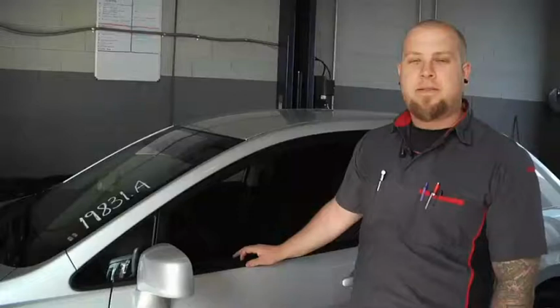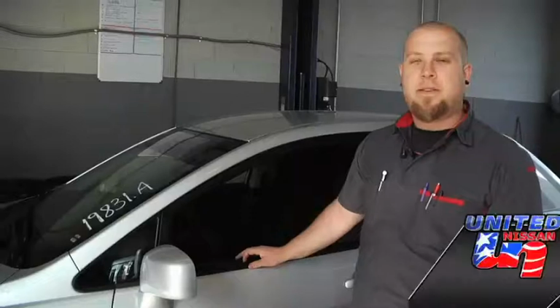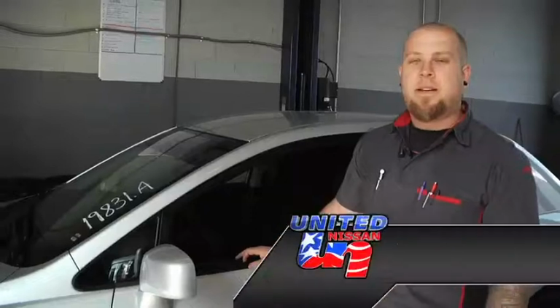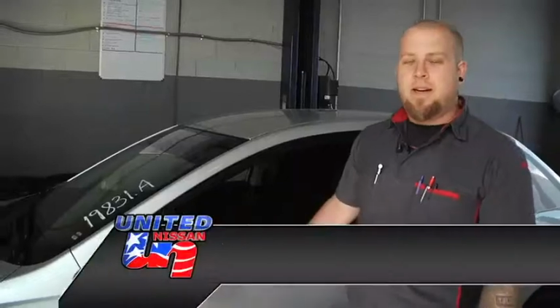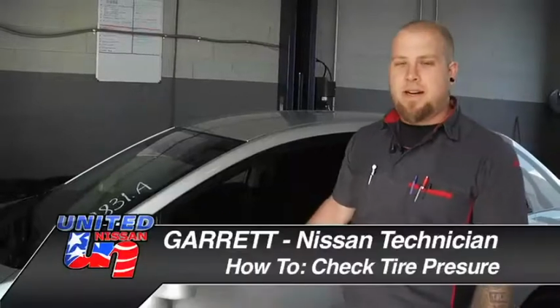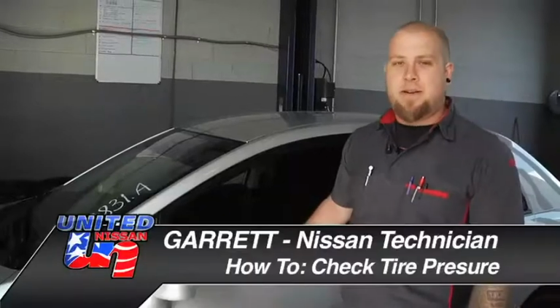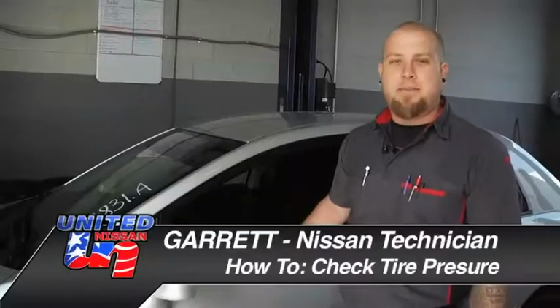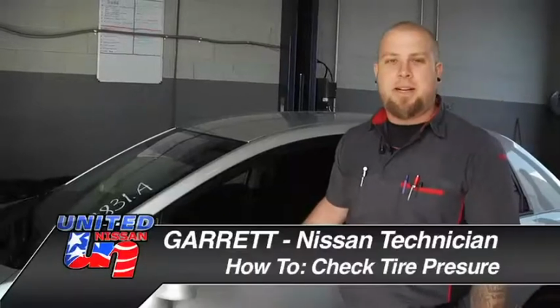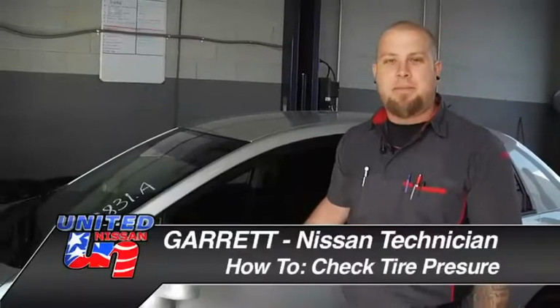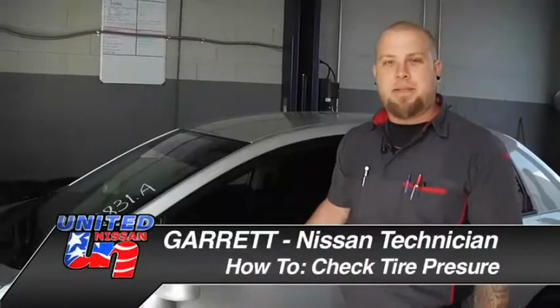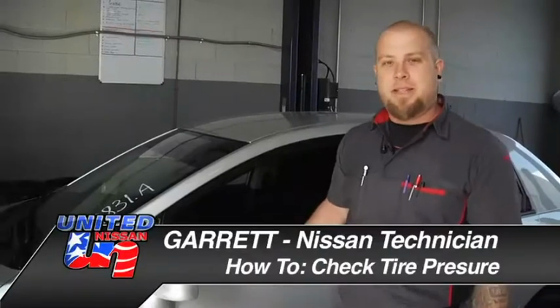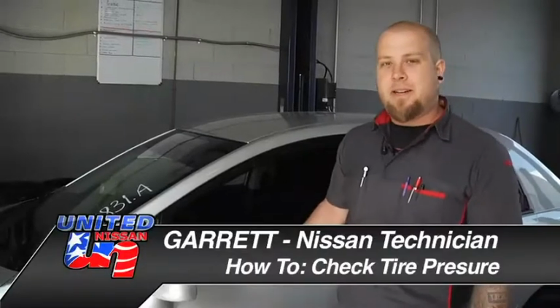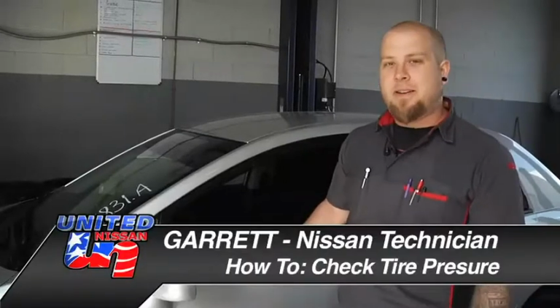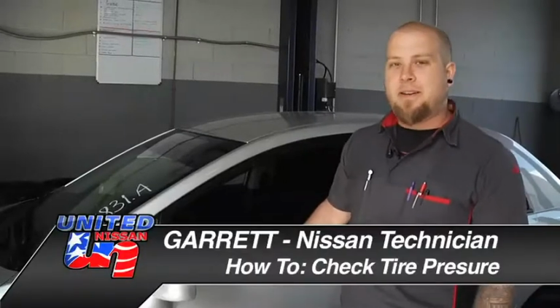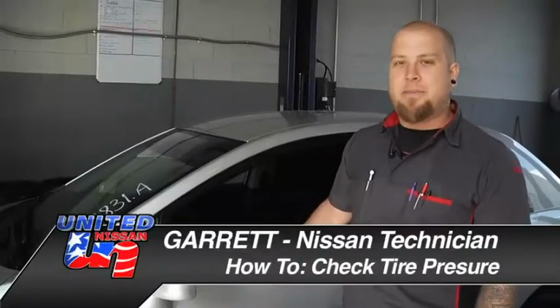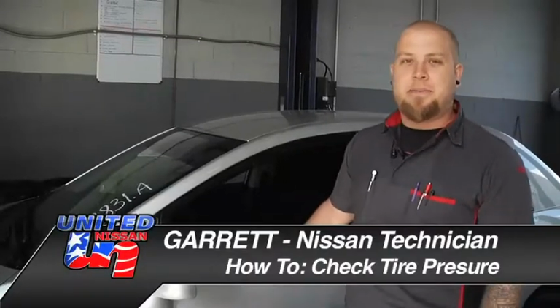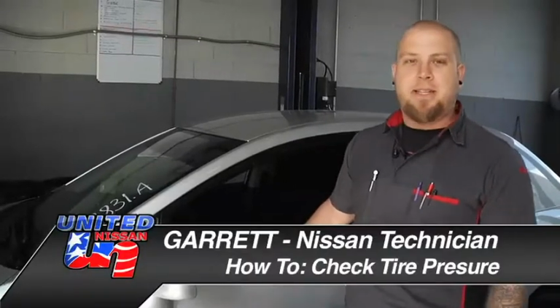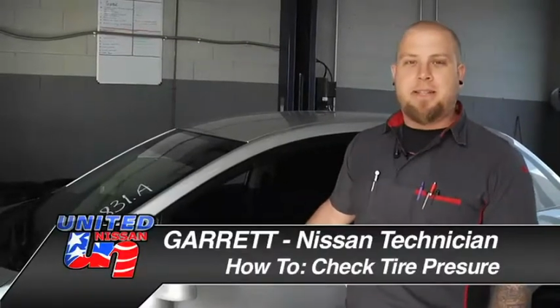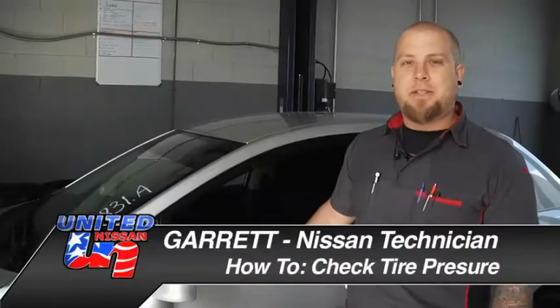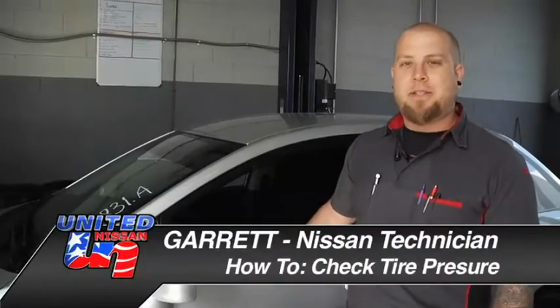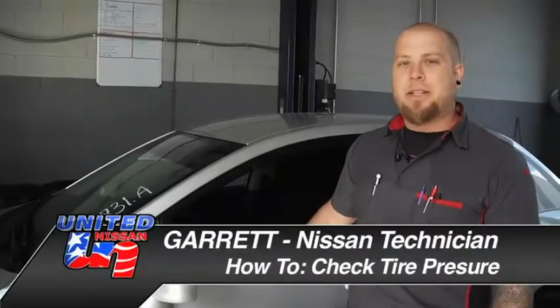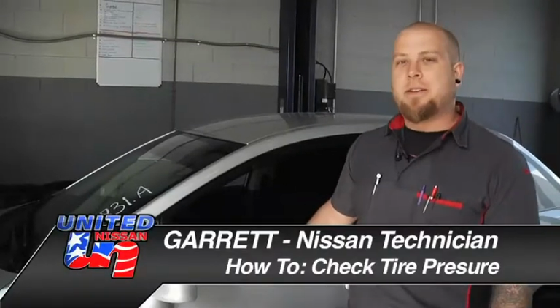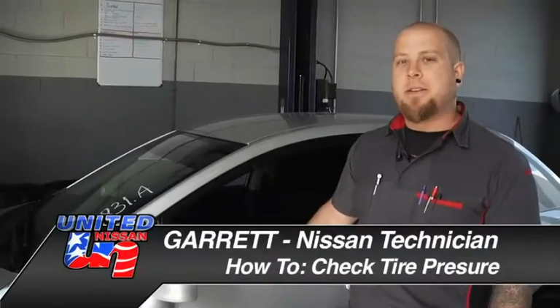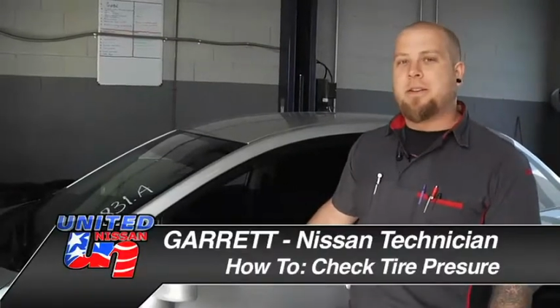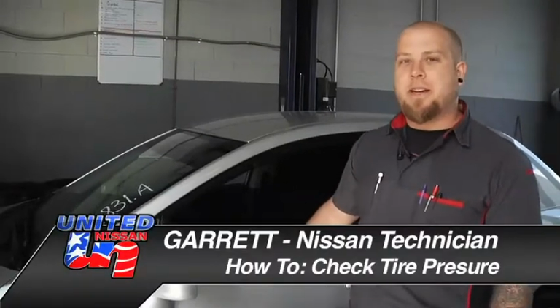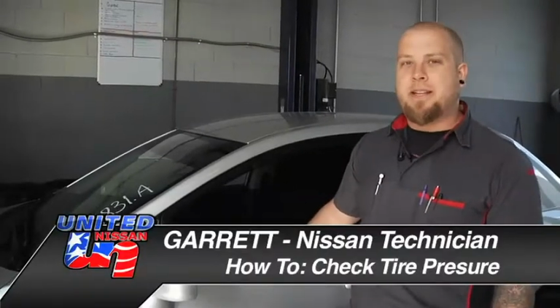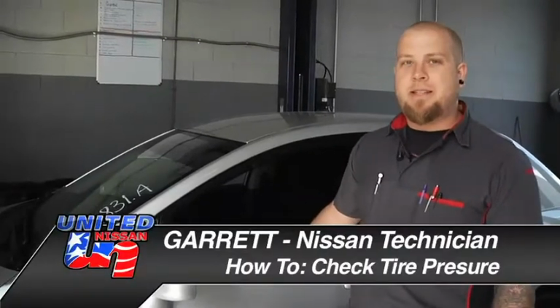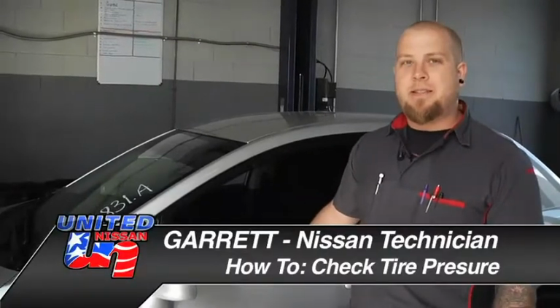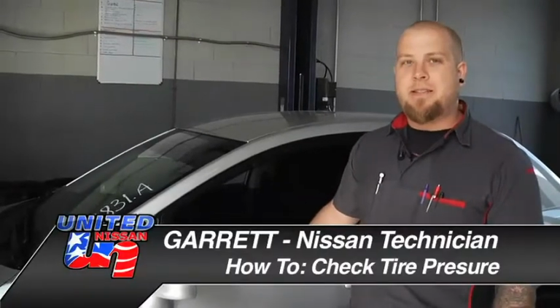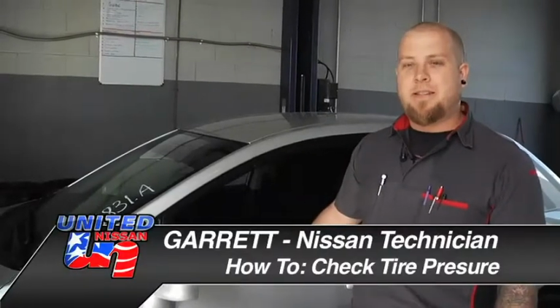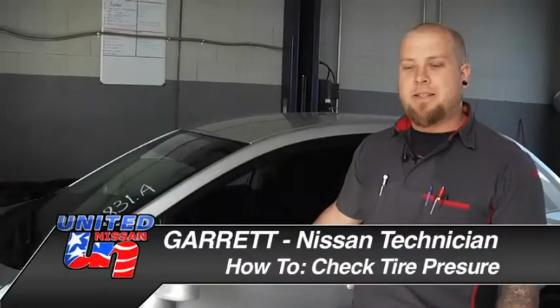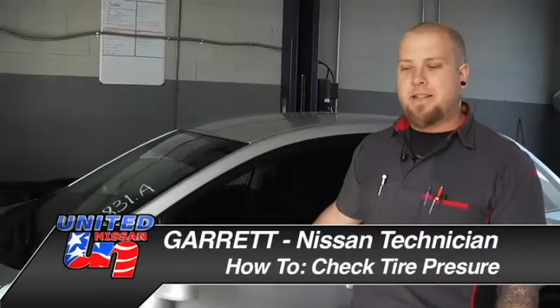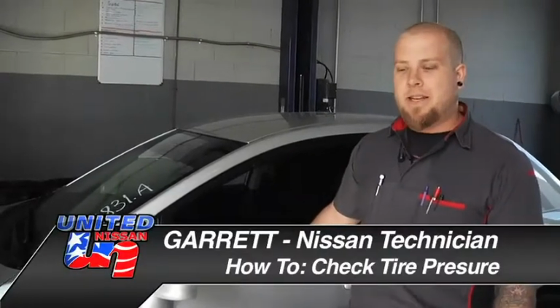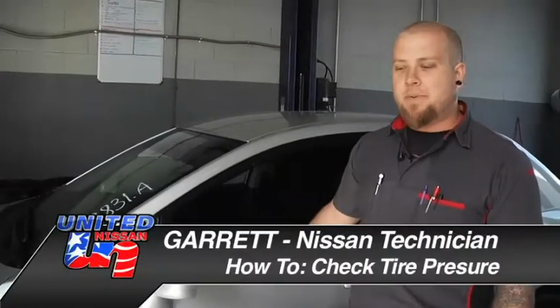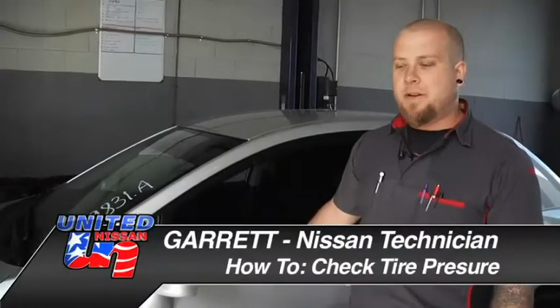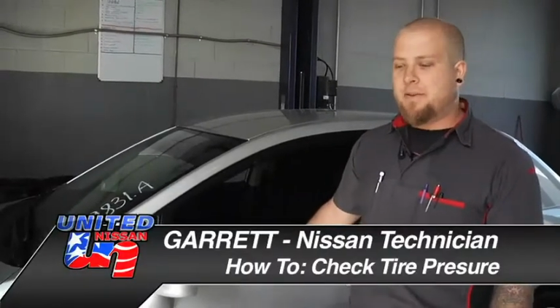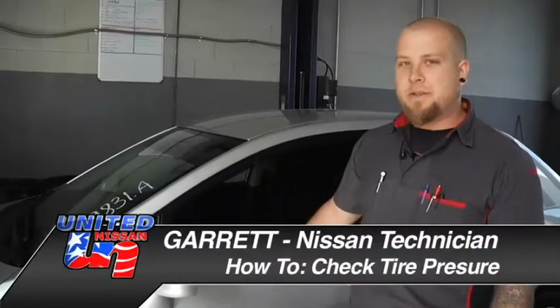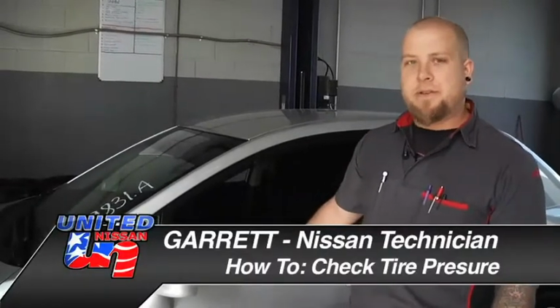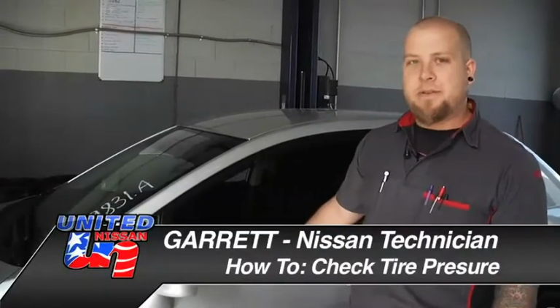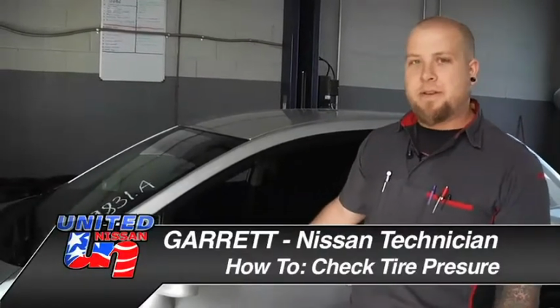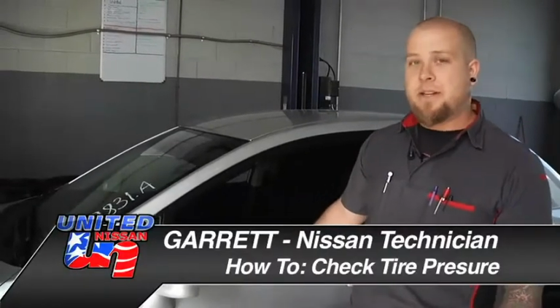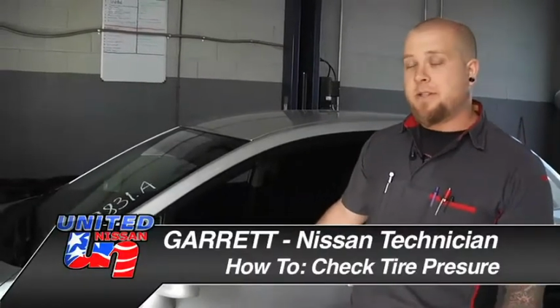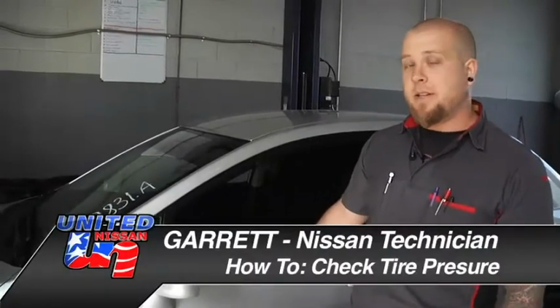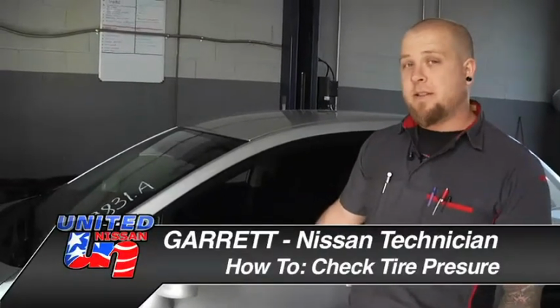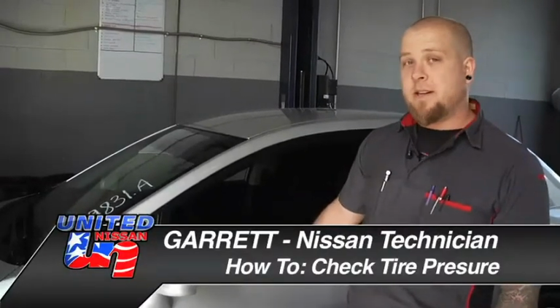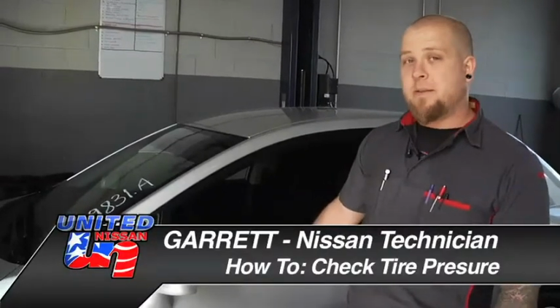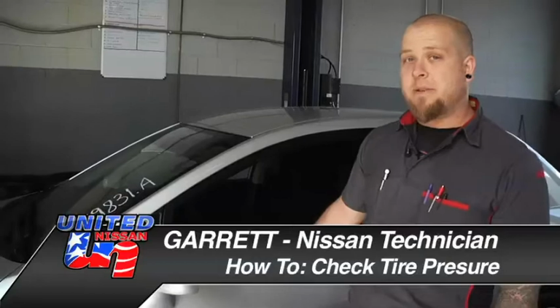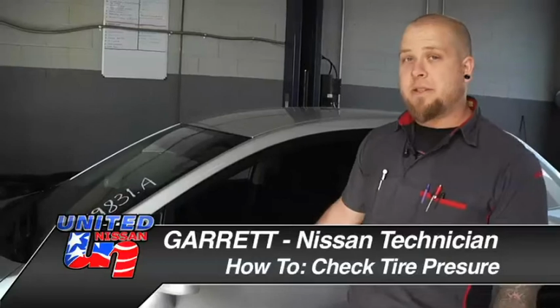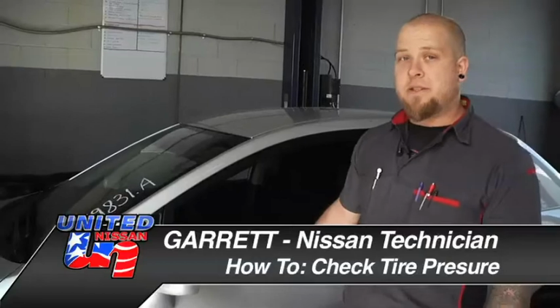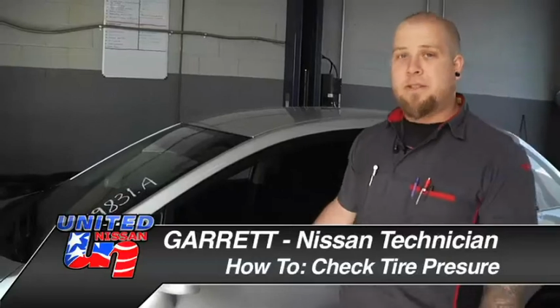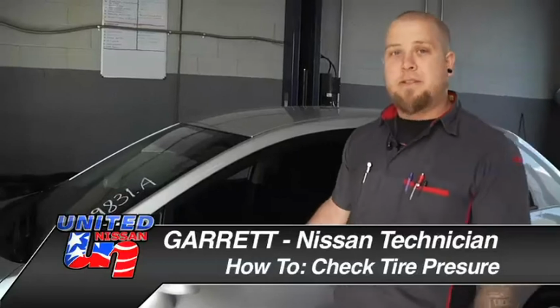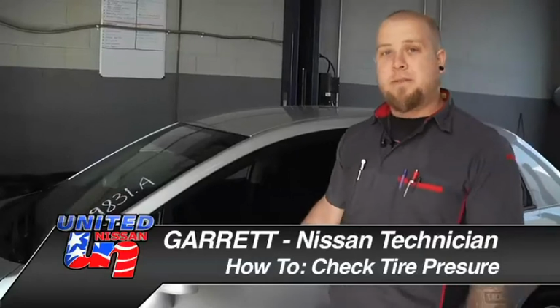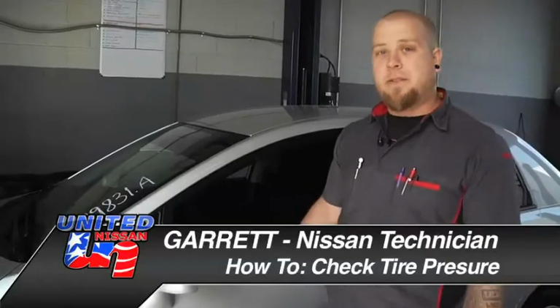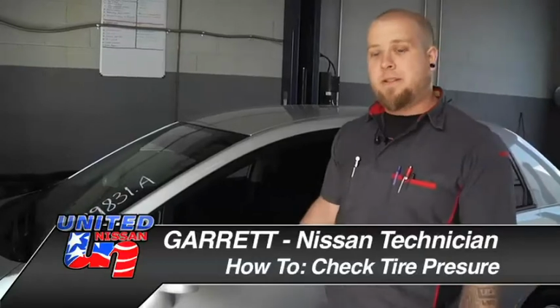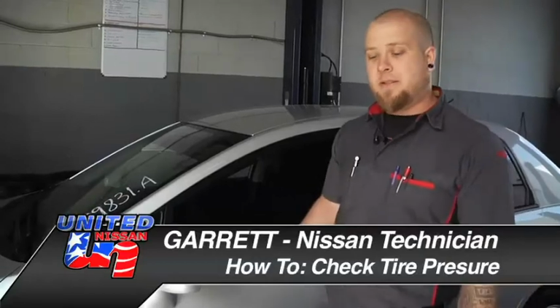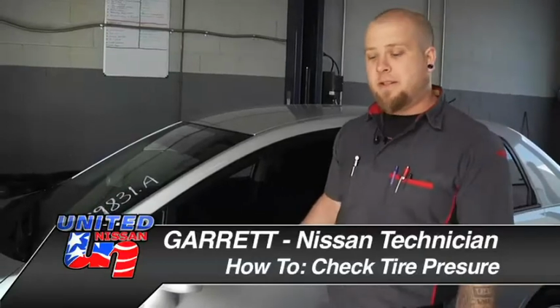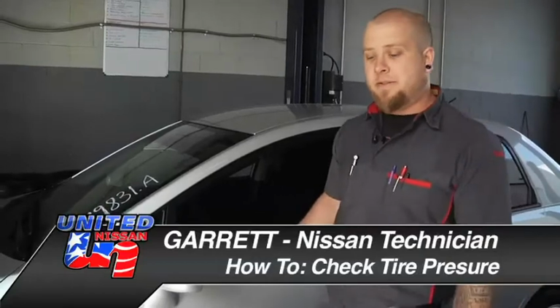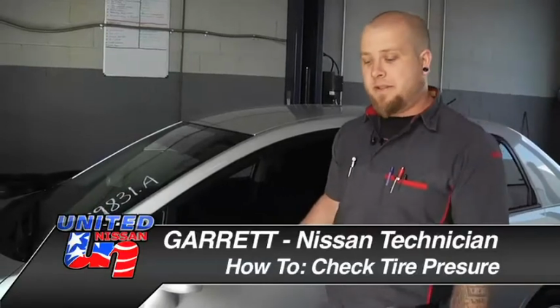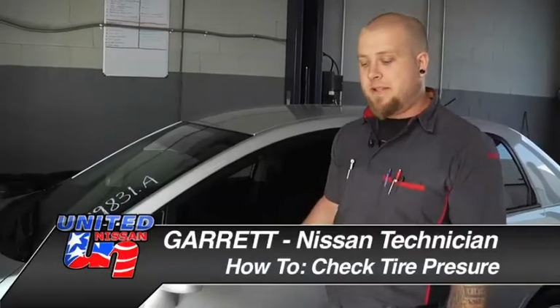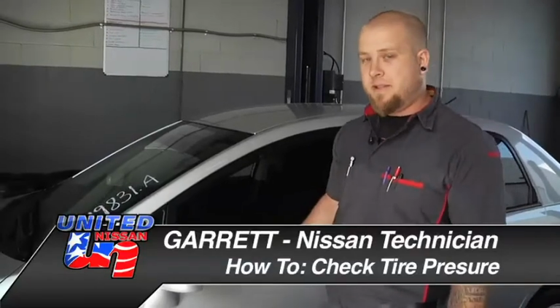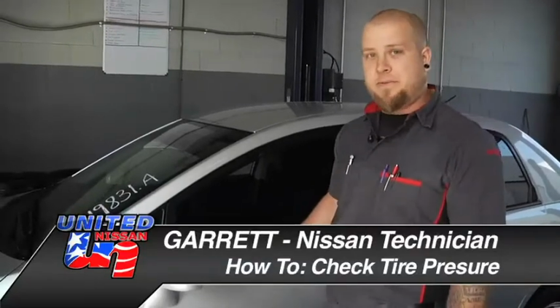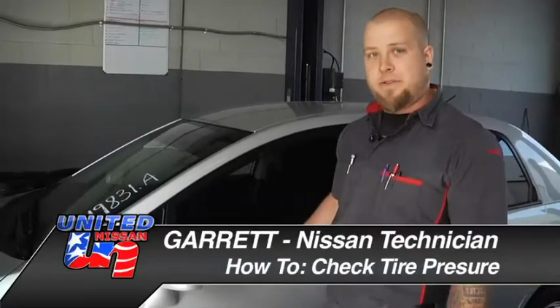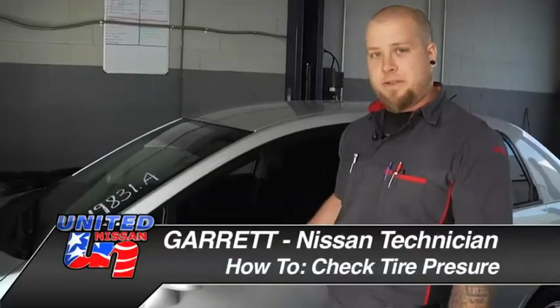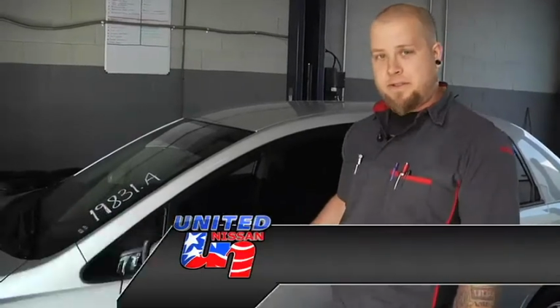Hi, my name is Garrett. I'm a technician here at United Nissan, and today we're going to be showing you how to check the tire pressure on this 2011 Nissan Versa.